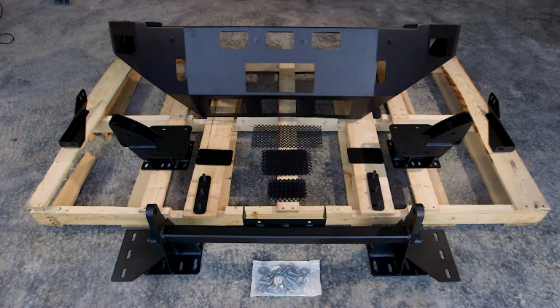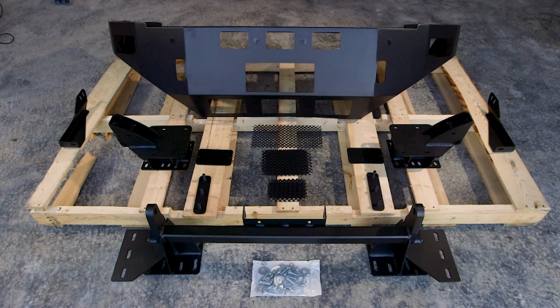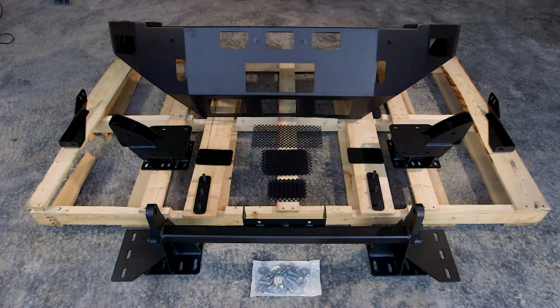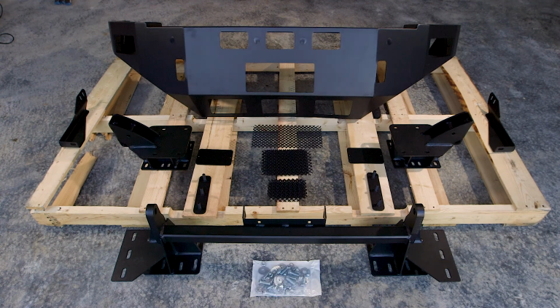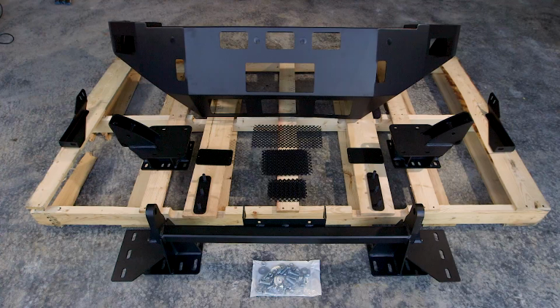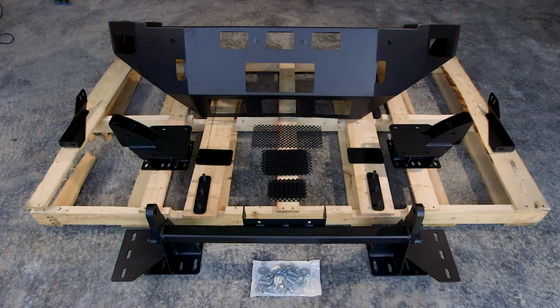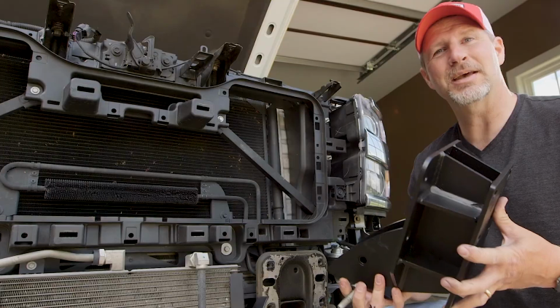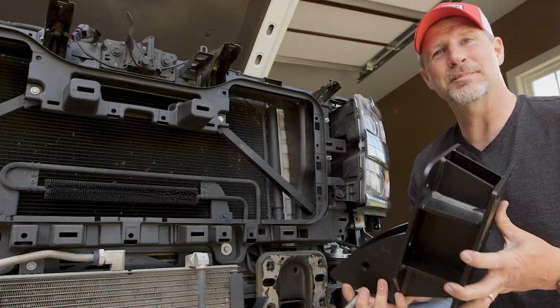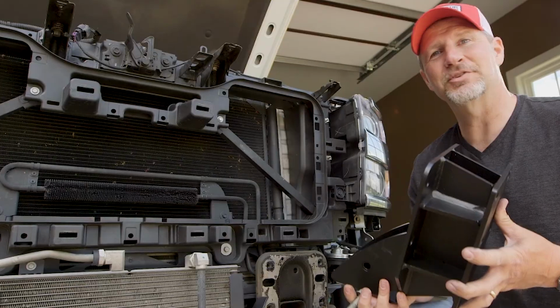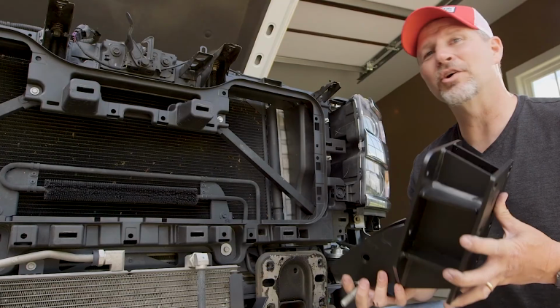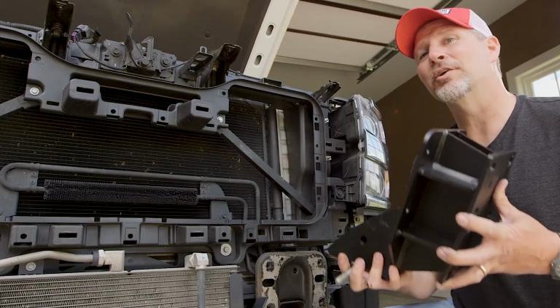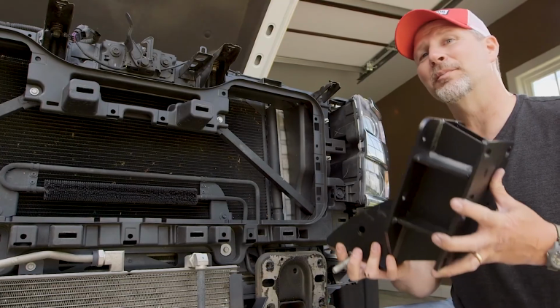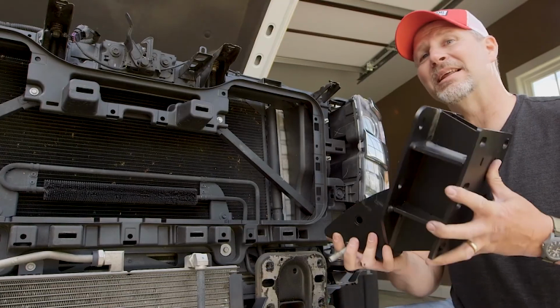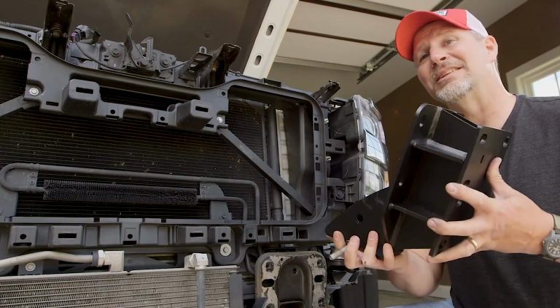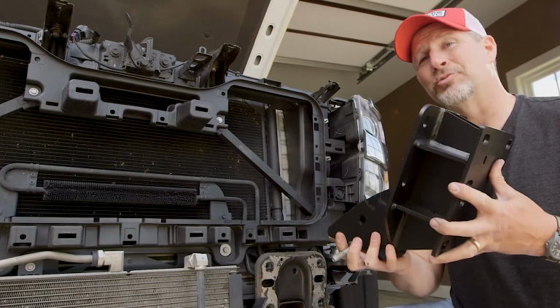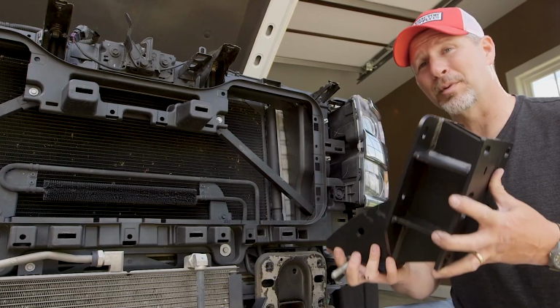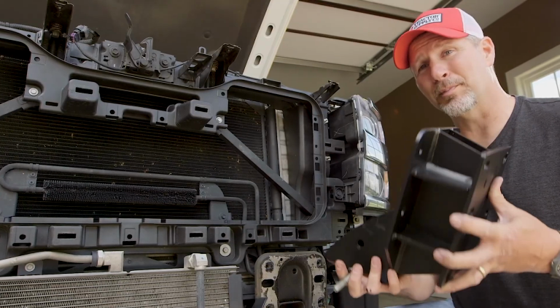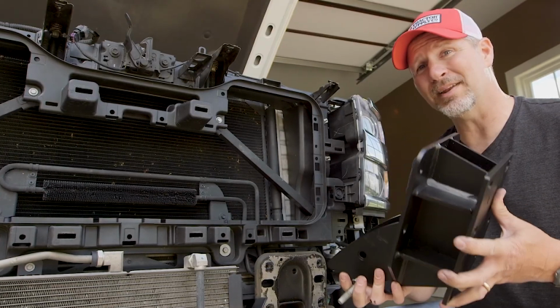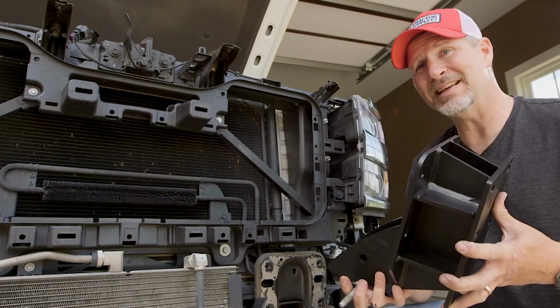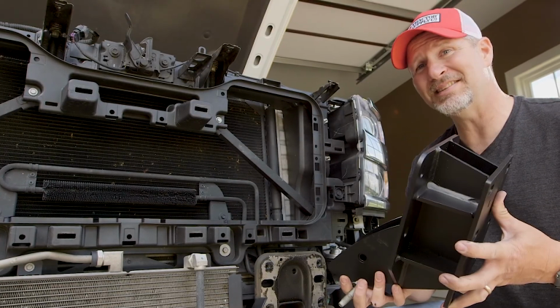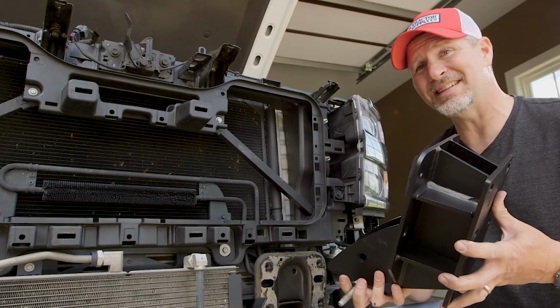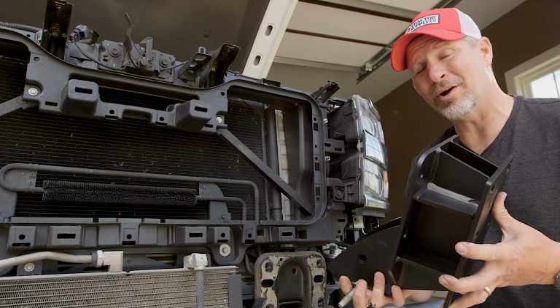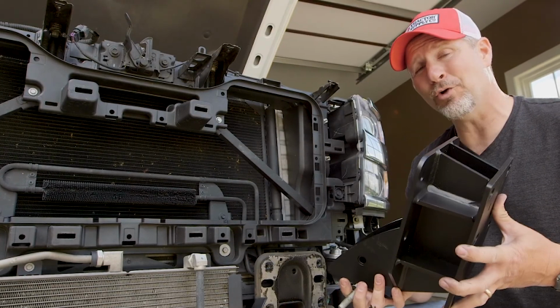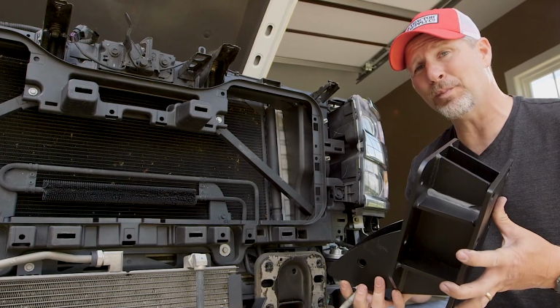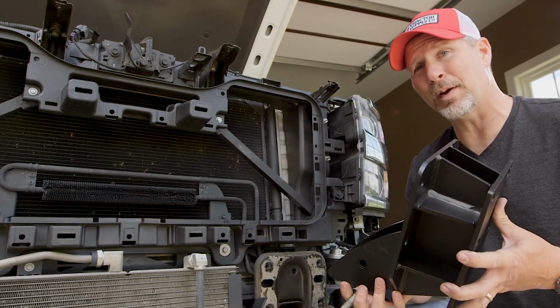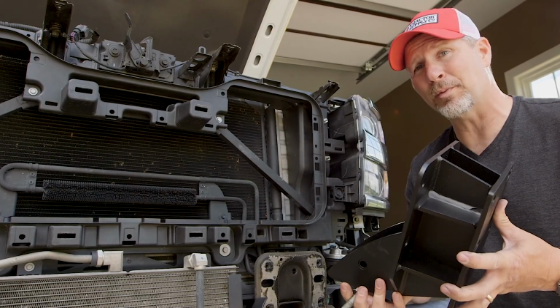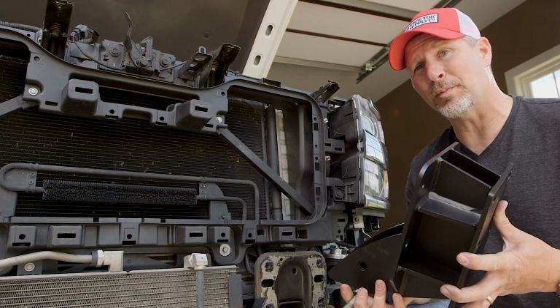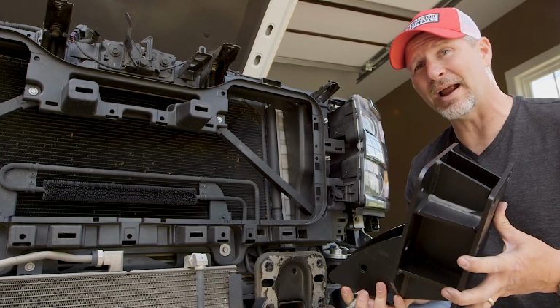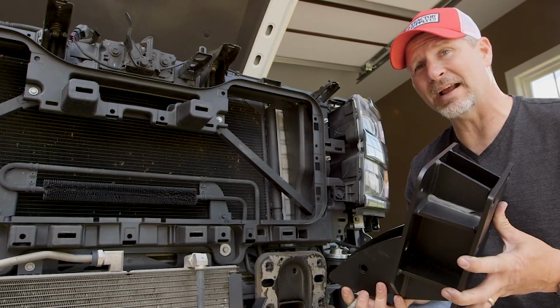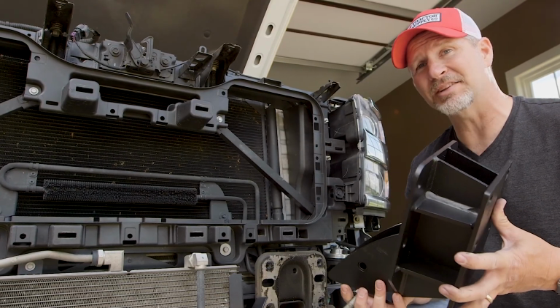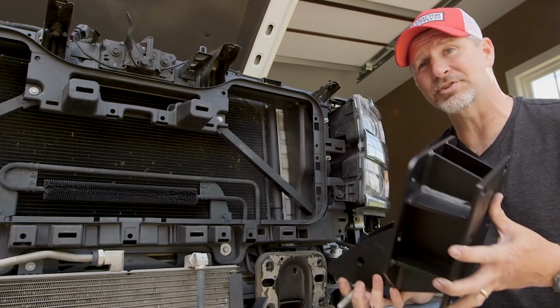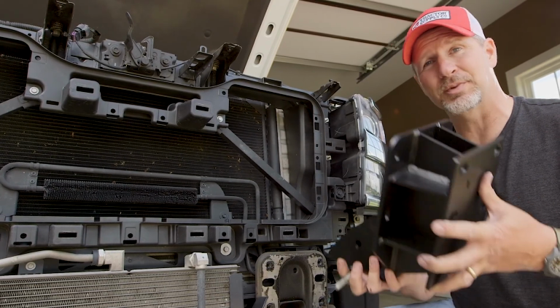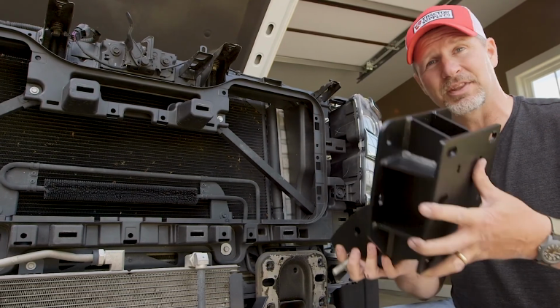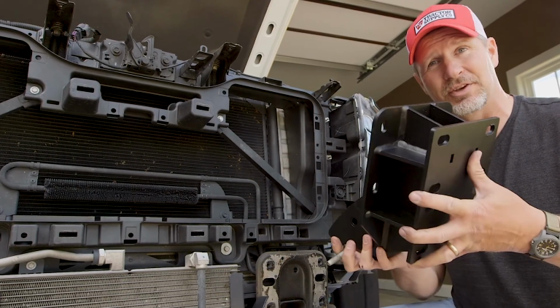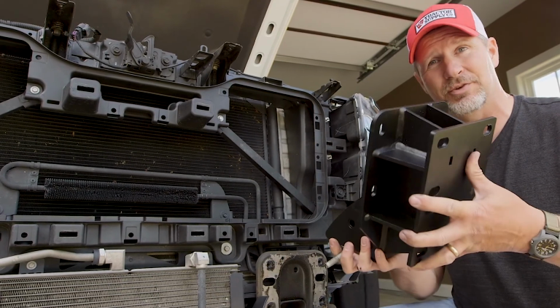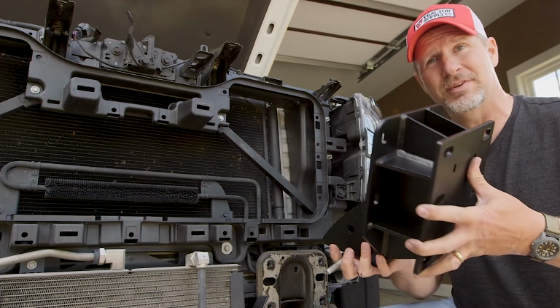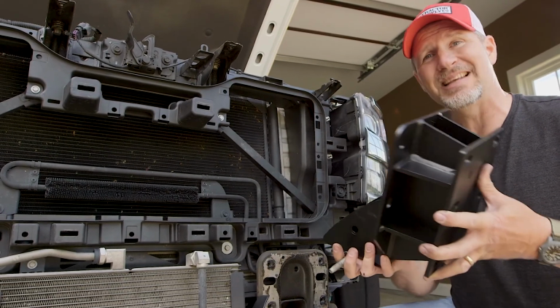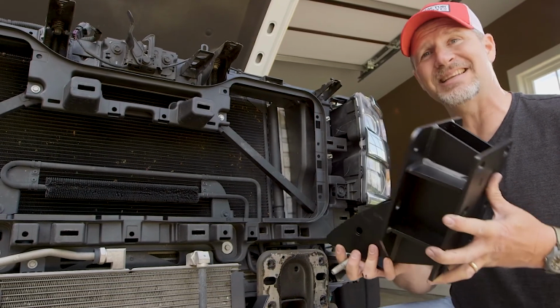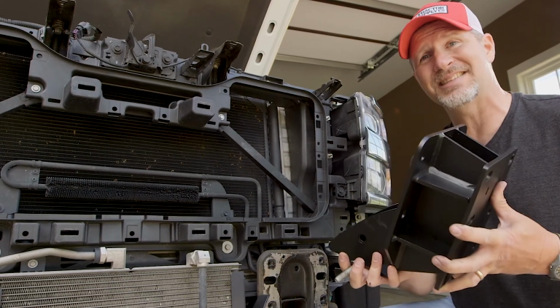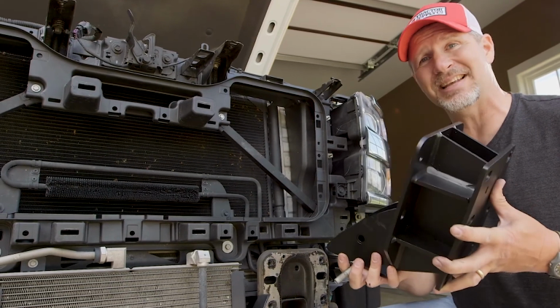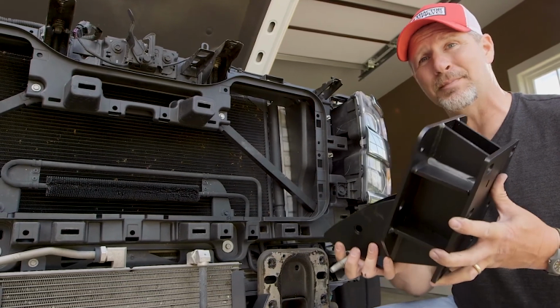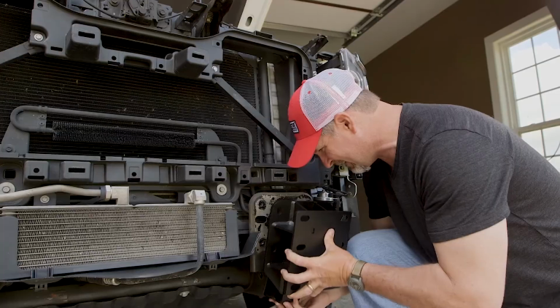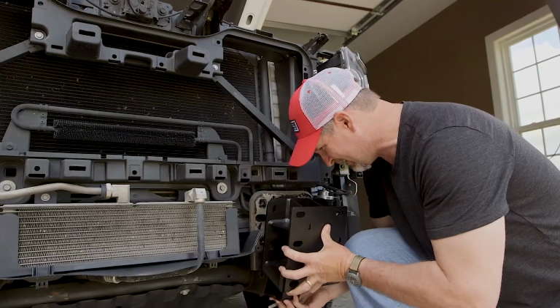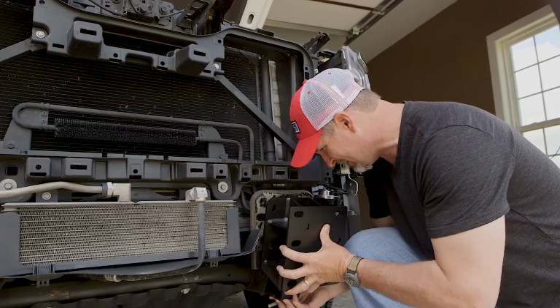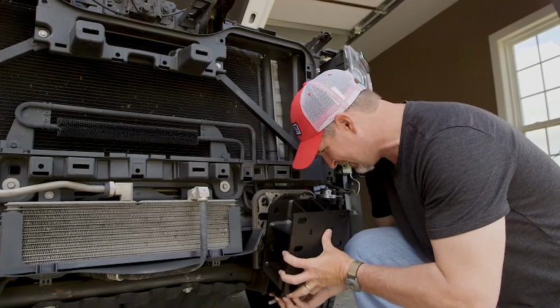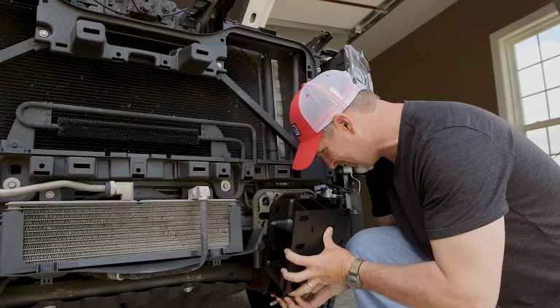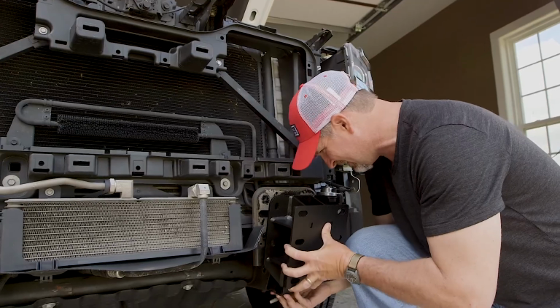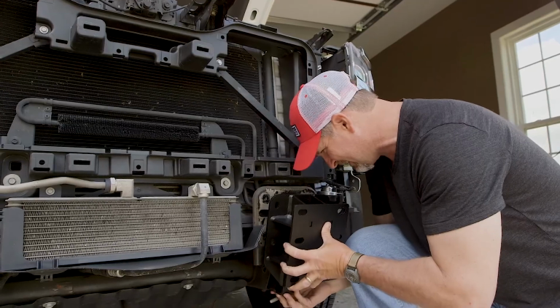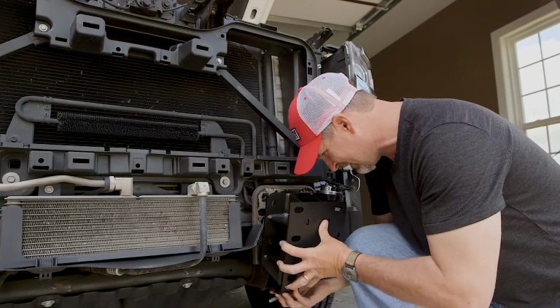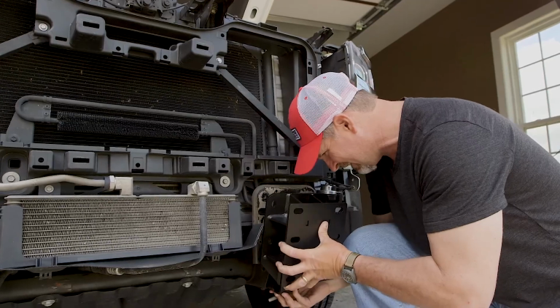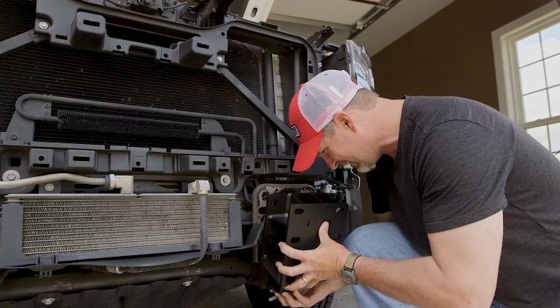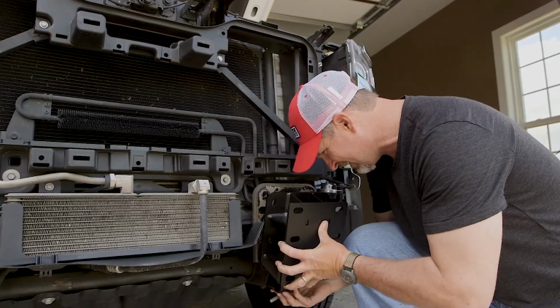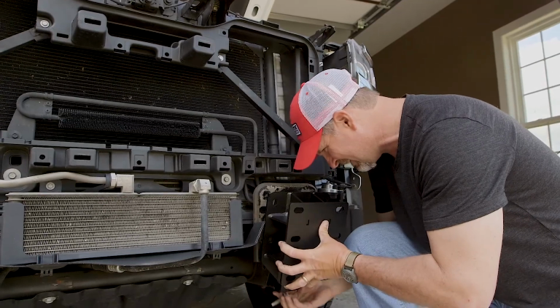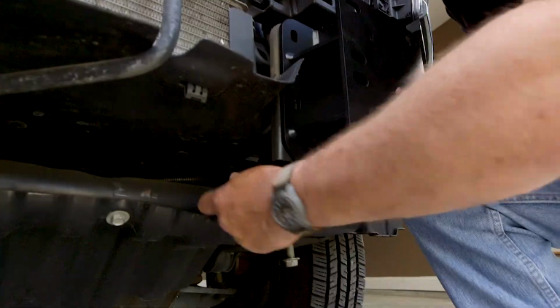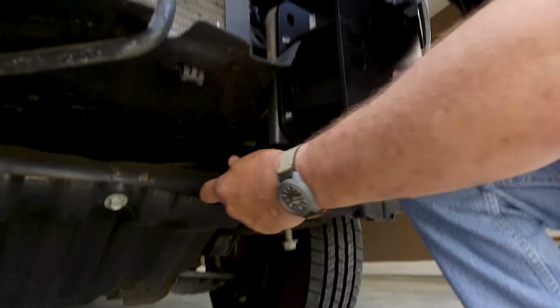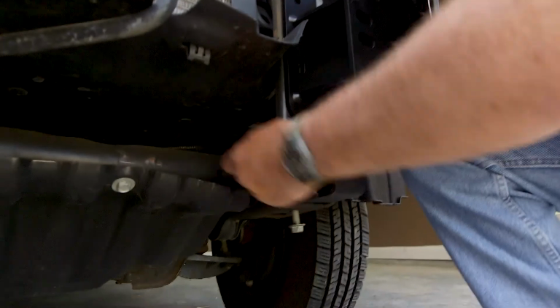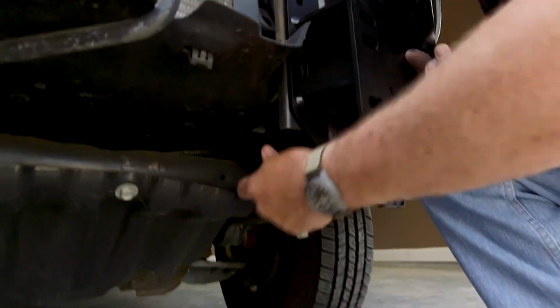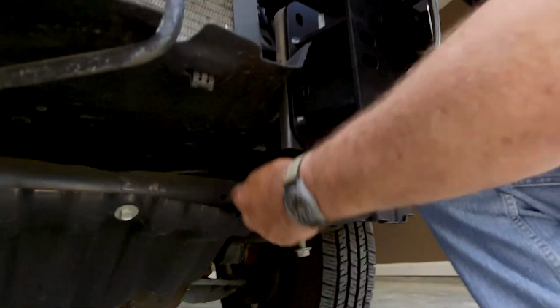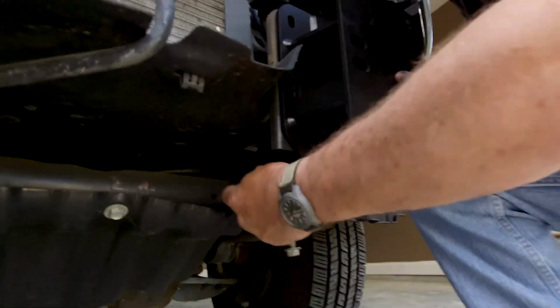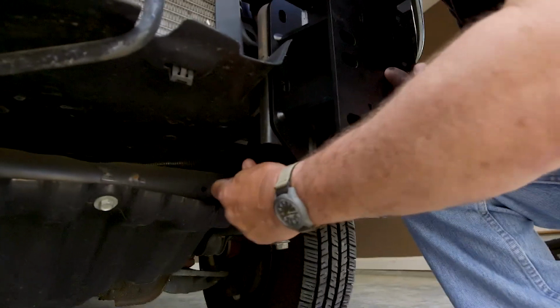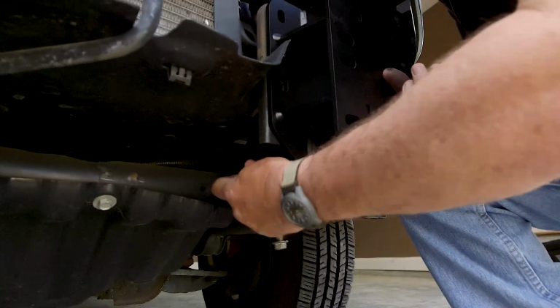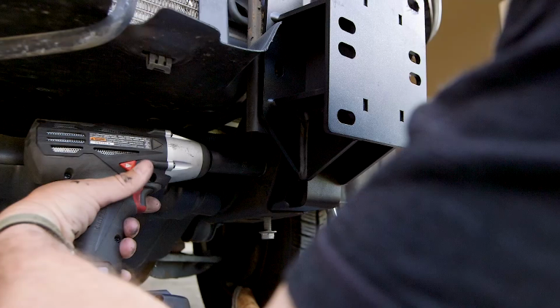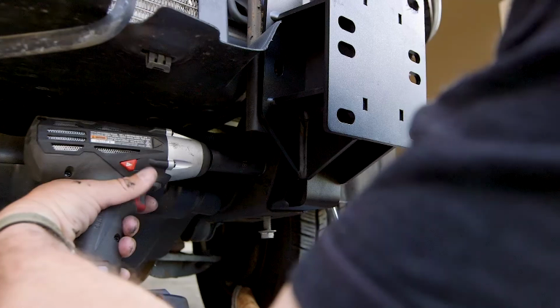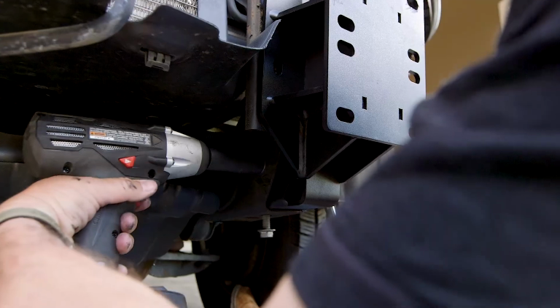Our first step is going to be to replace the old bumper brackets with the new DZ bumper brackets using our original hardware.